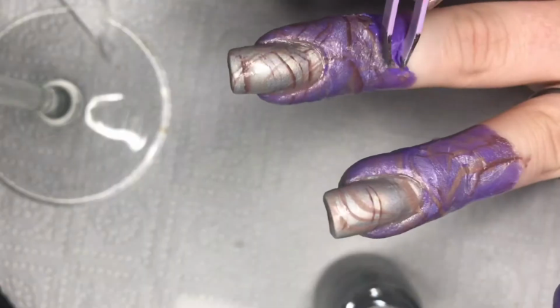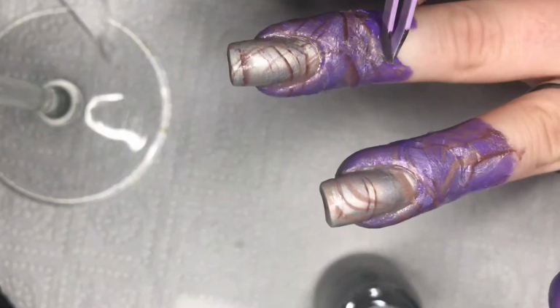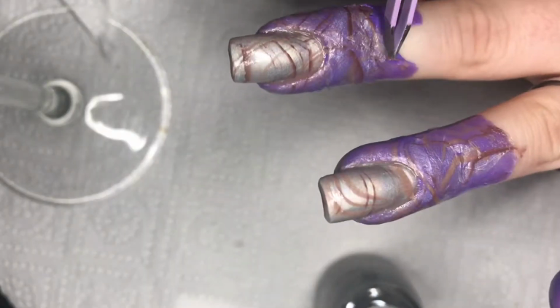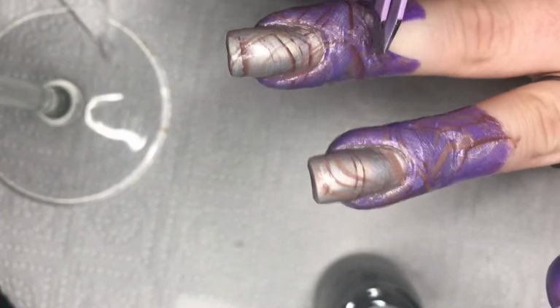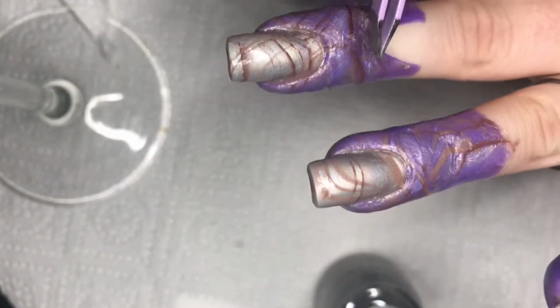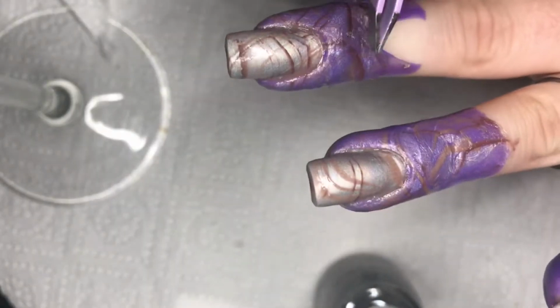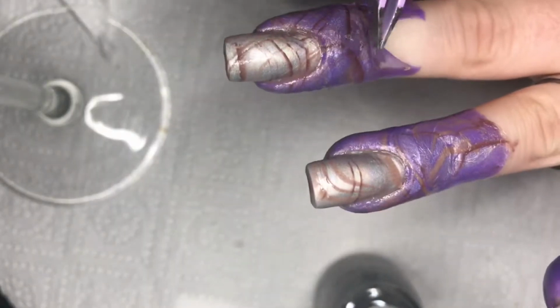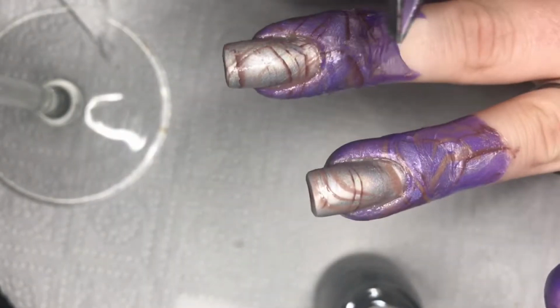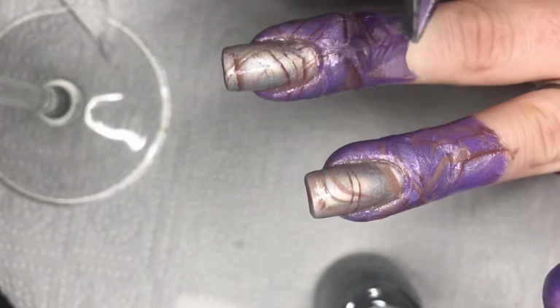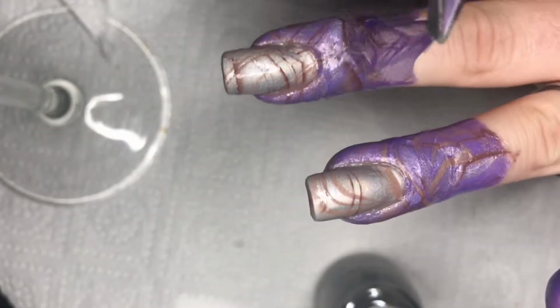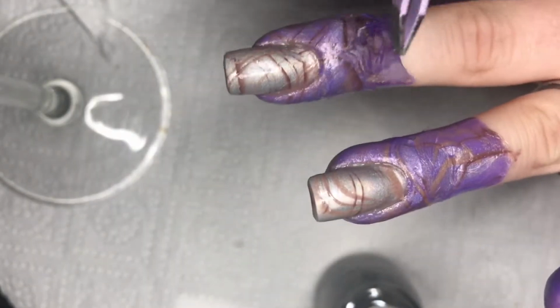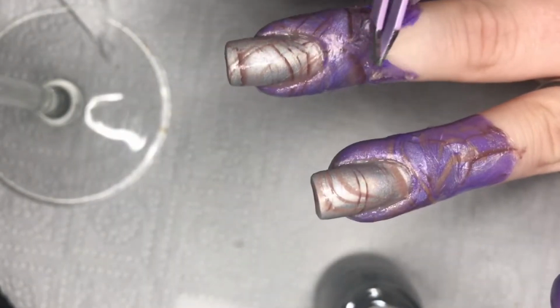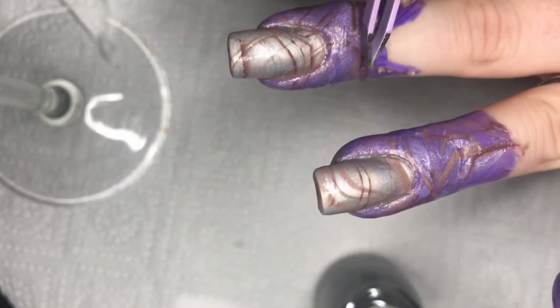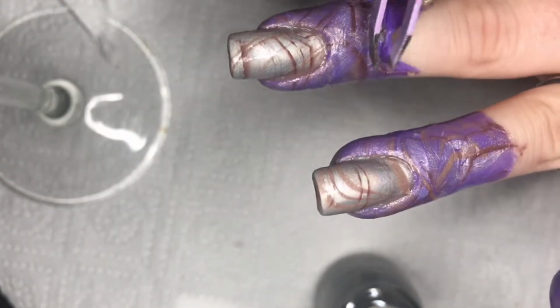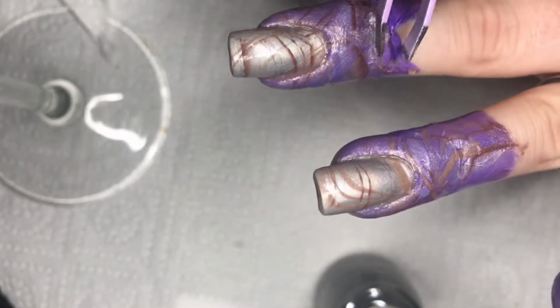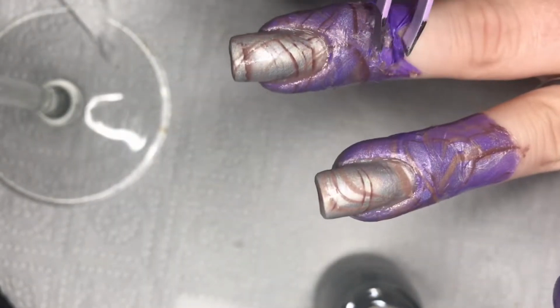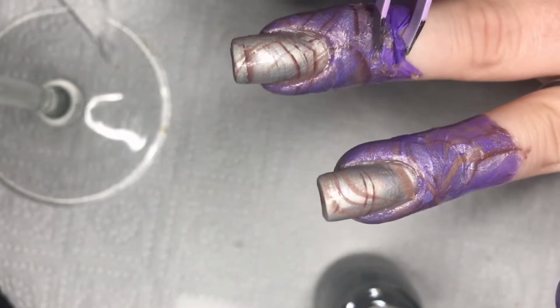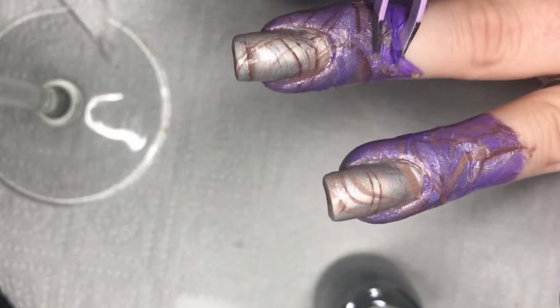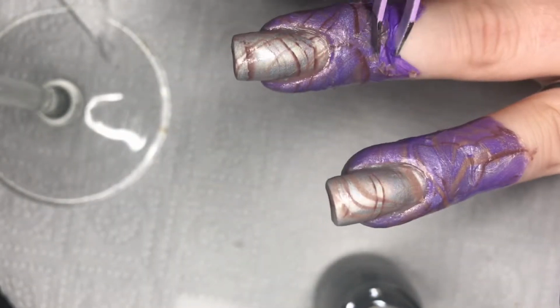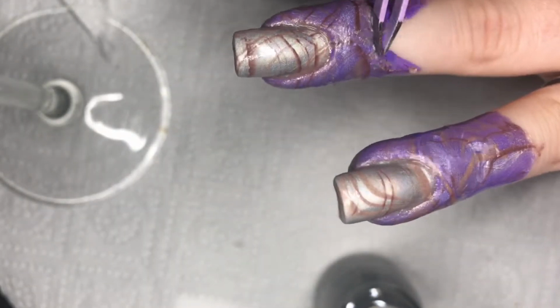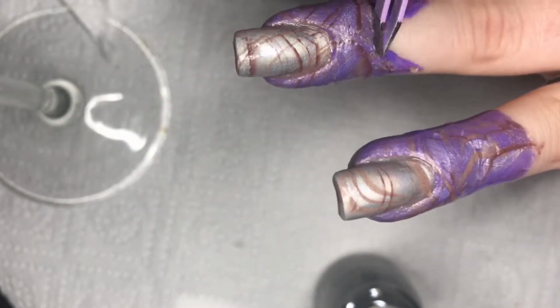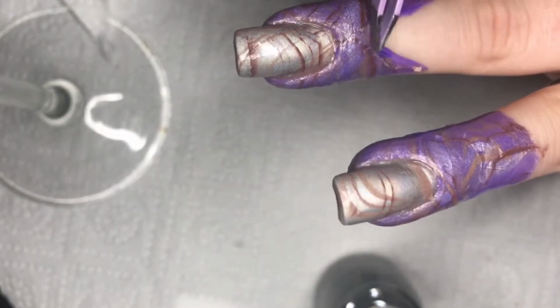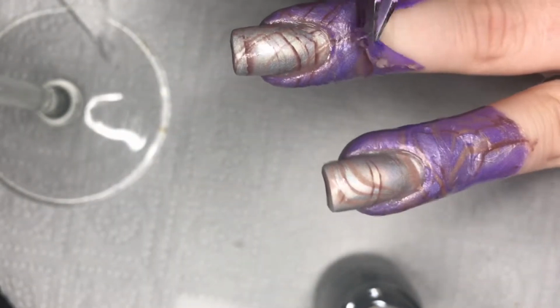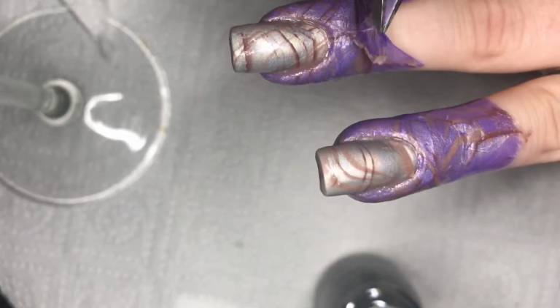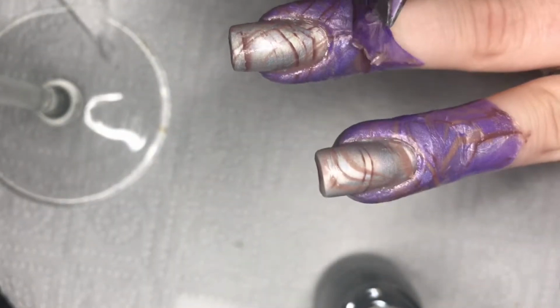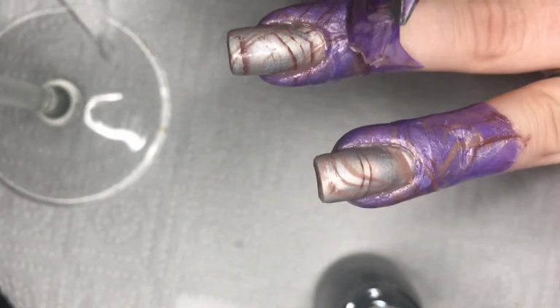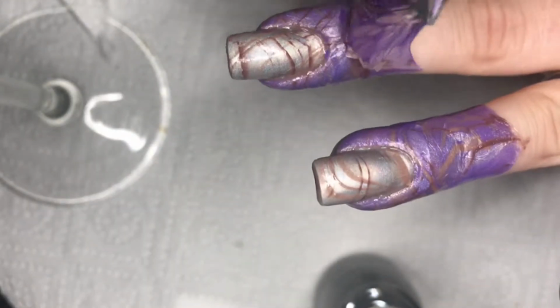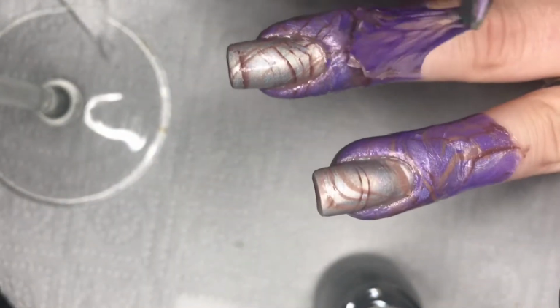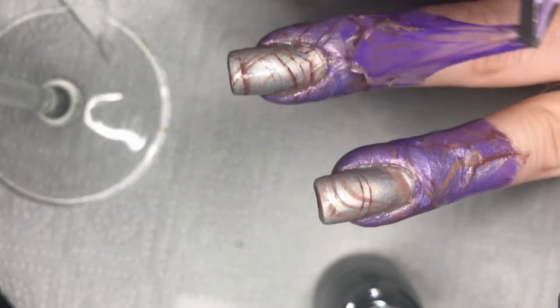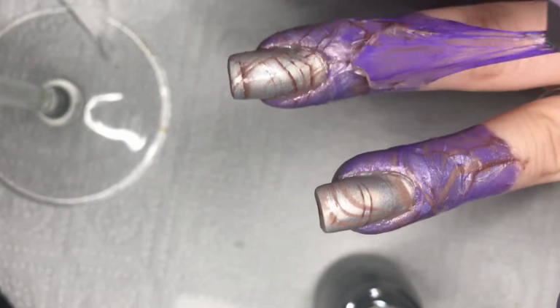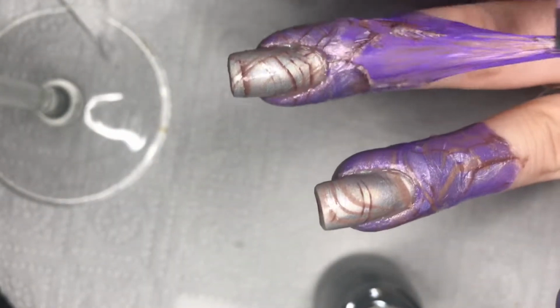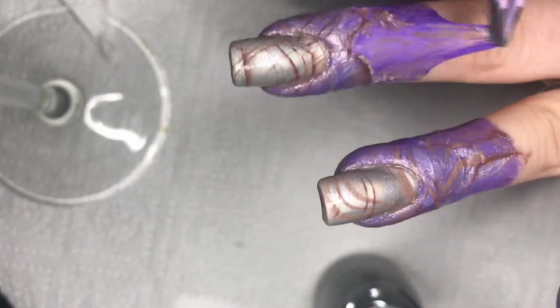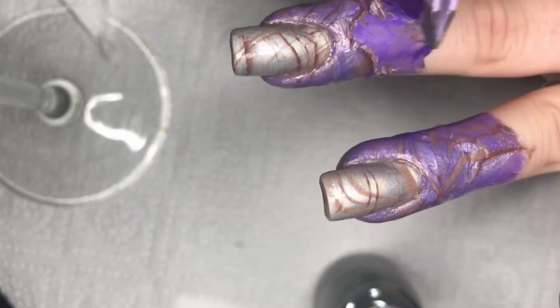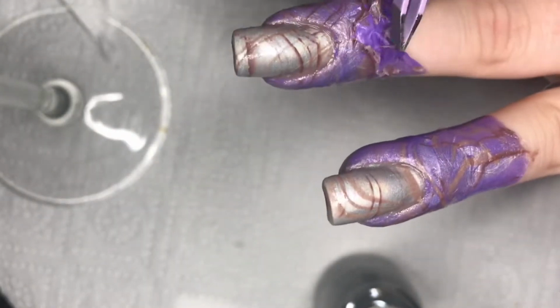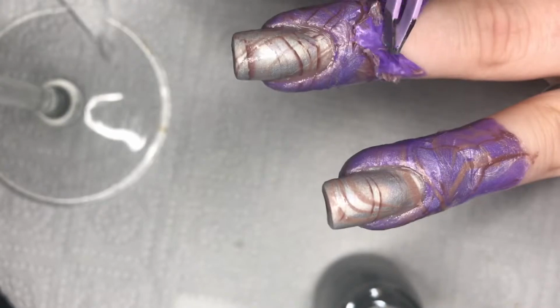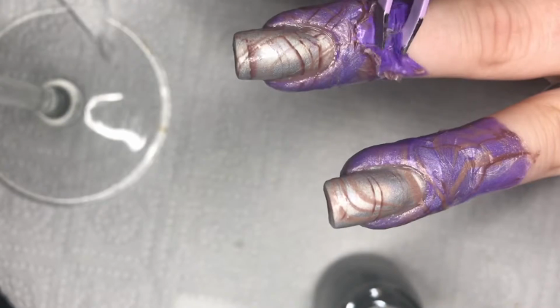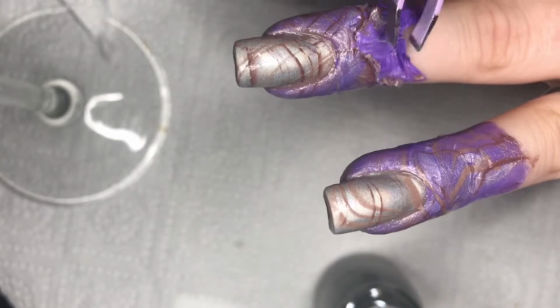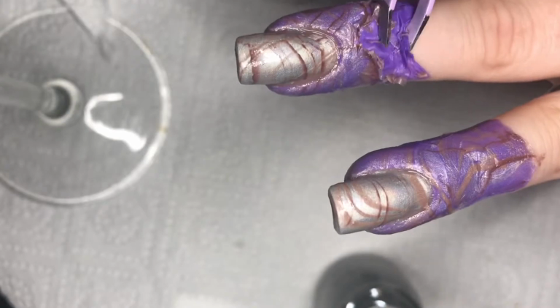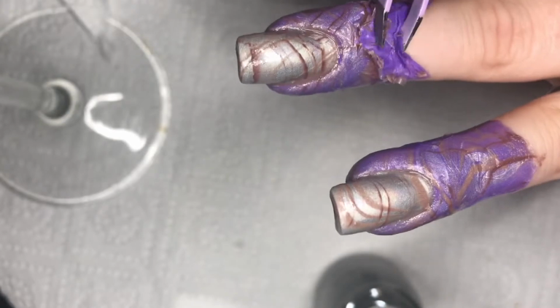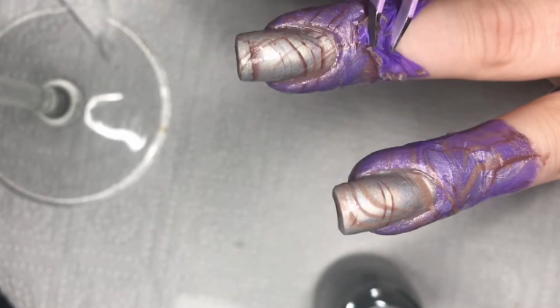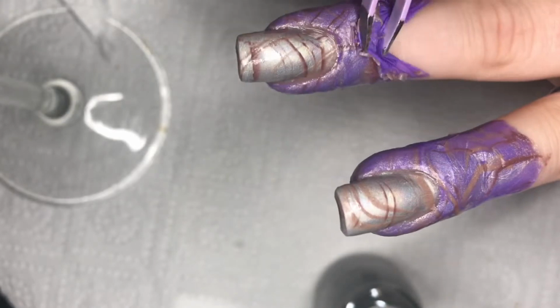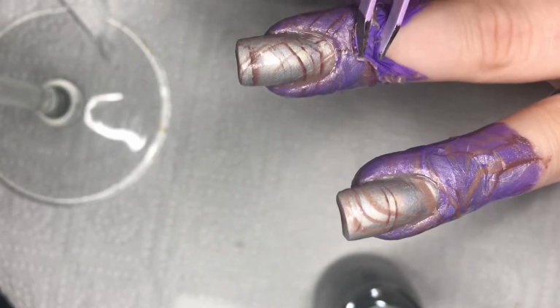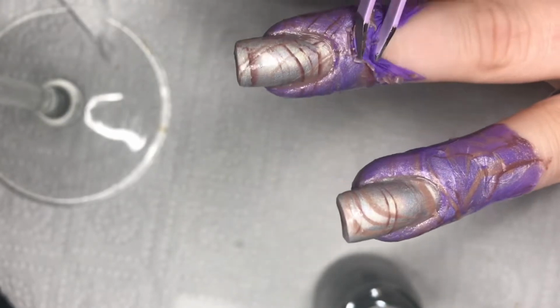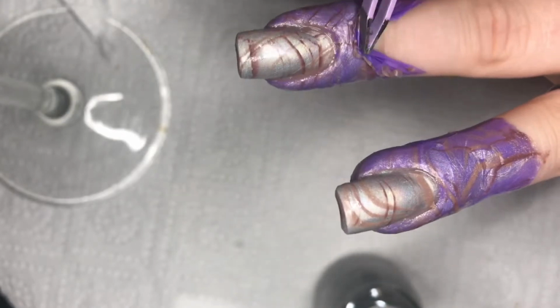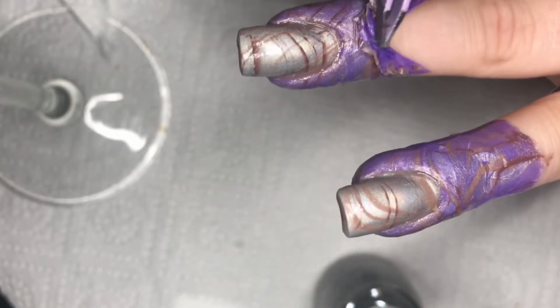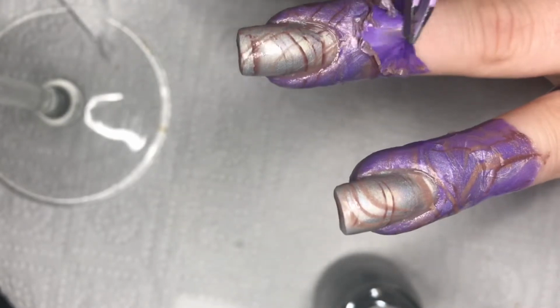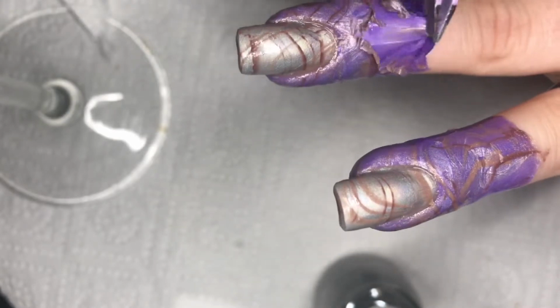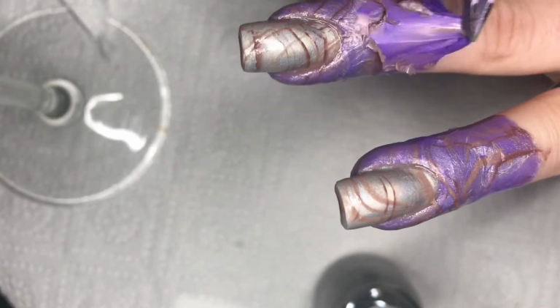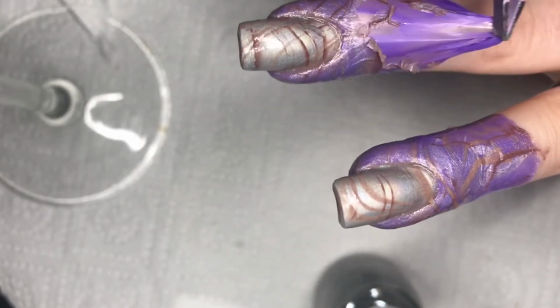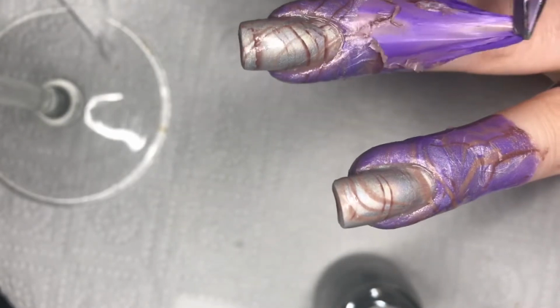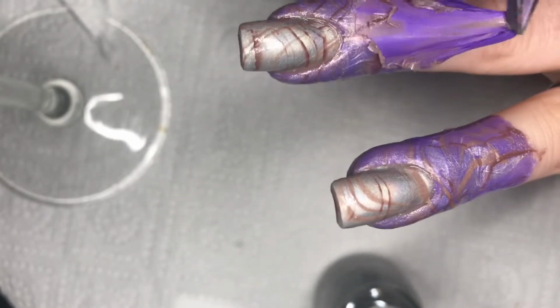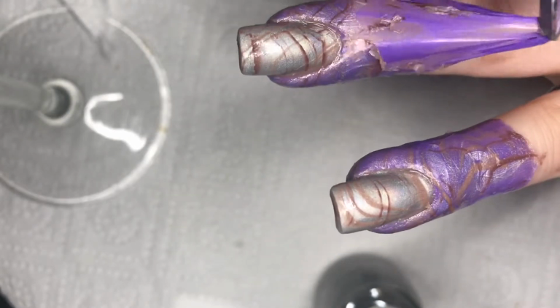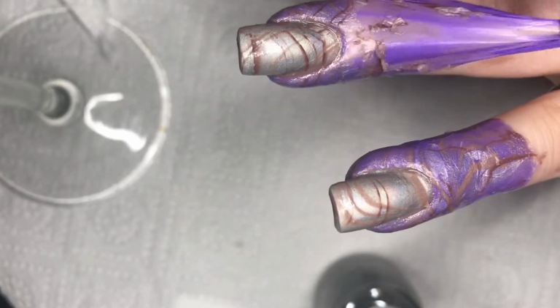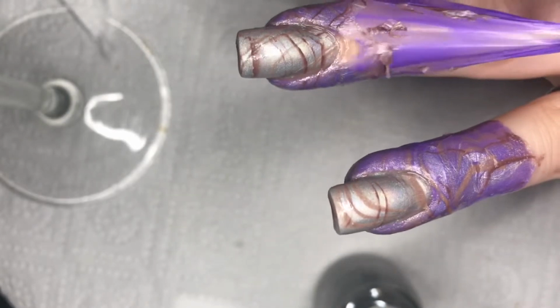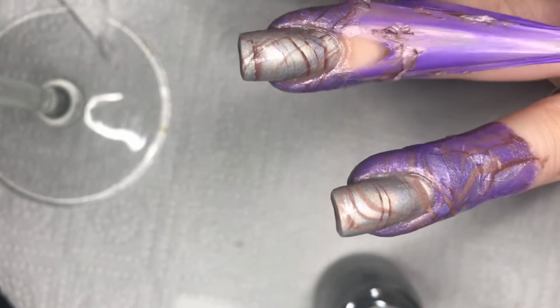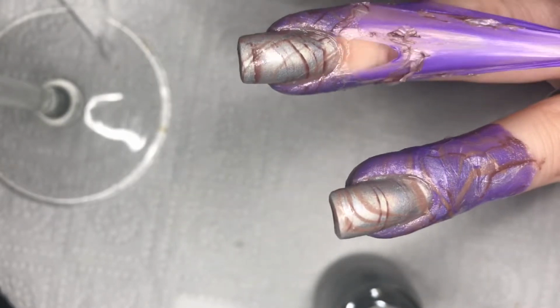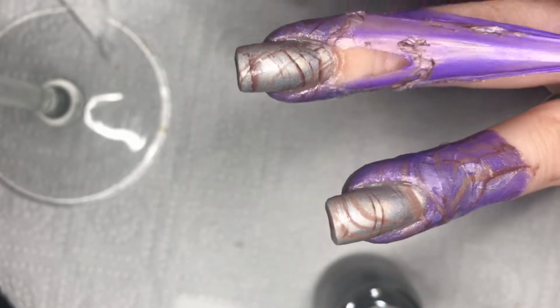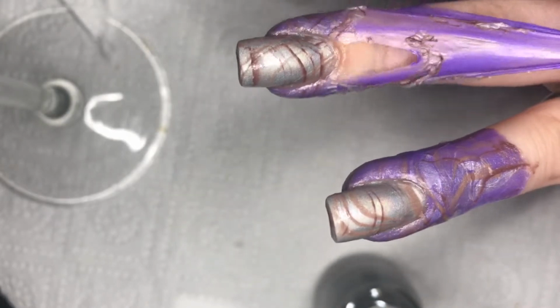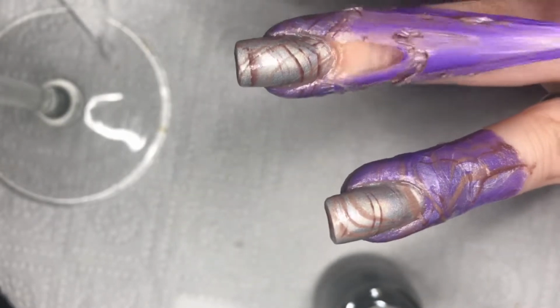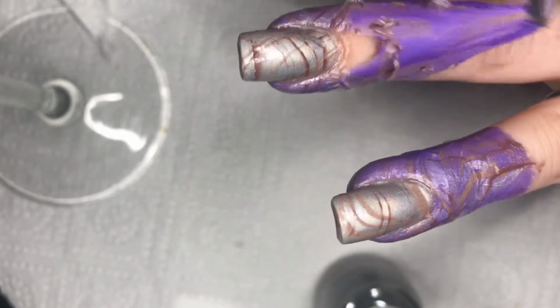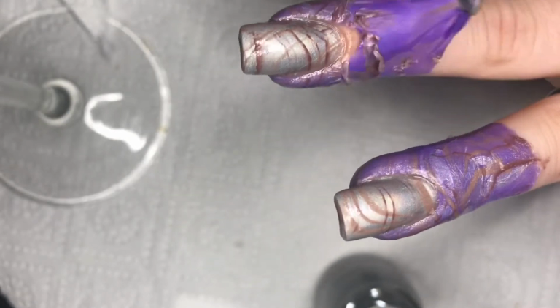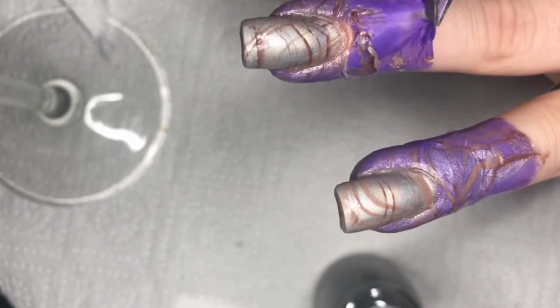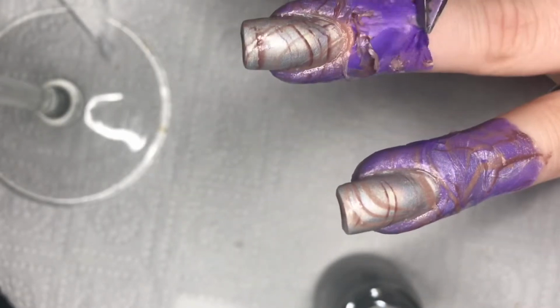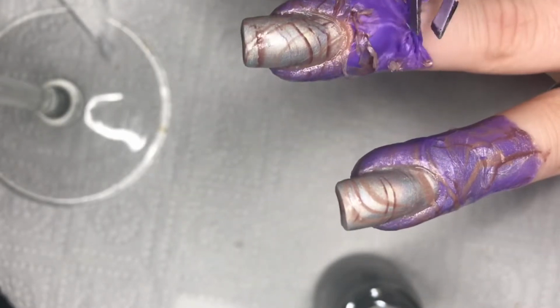After the second water marbling is done, I am using a pair of tweezers to pull off the liquid latex.